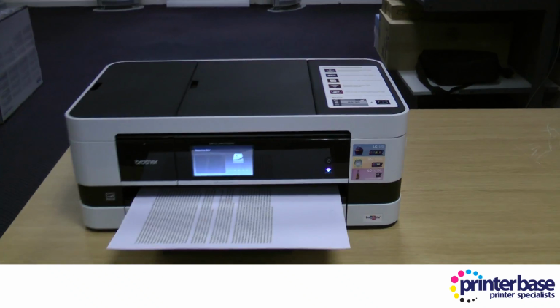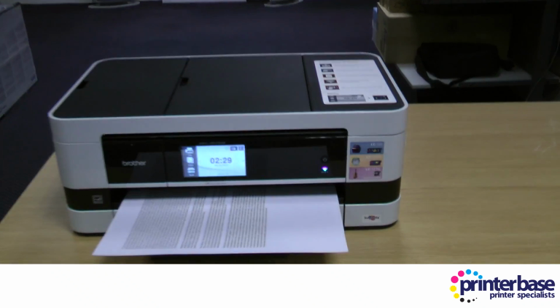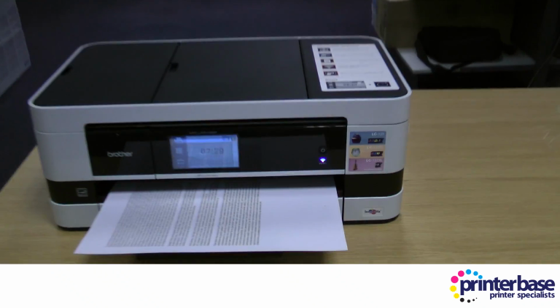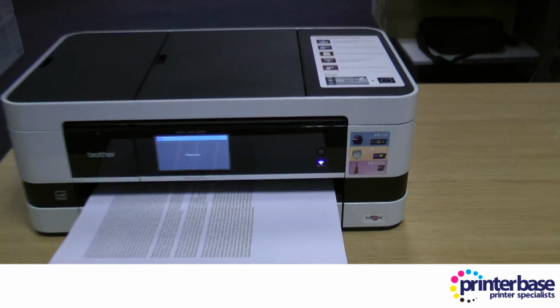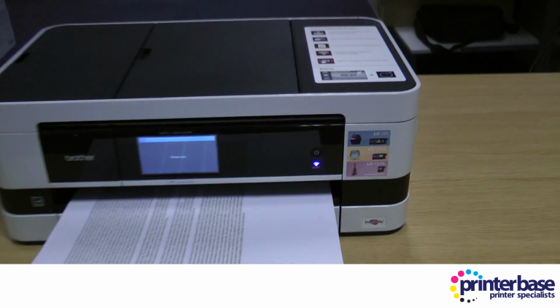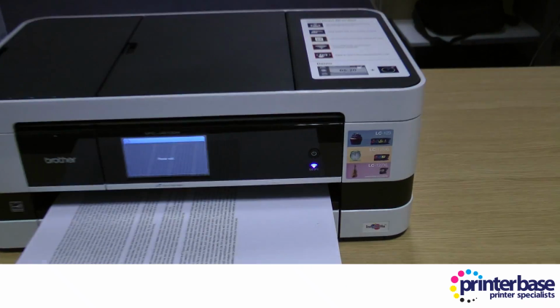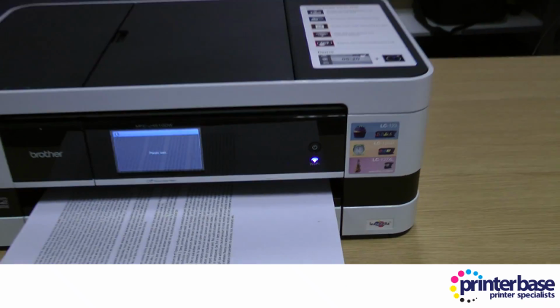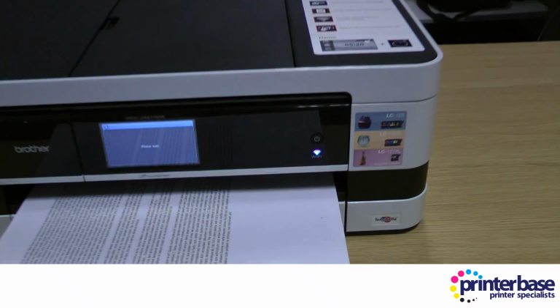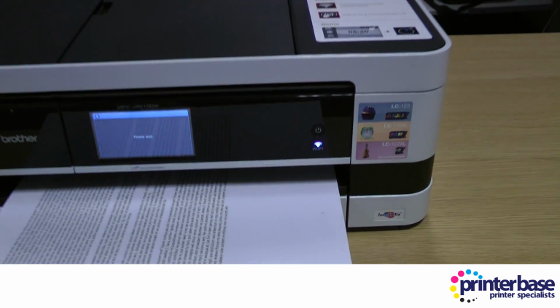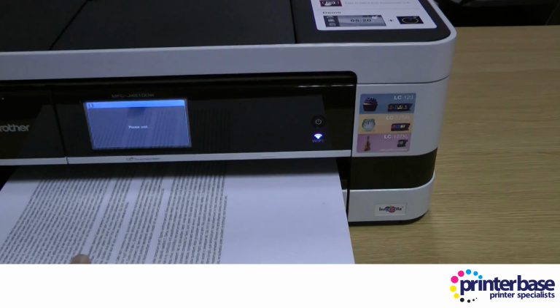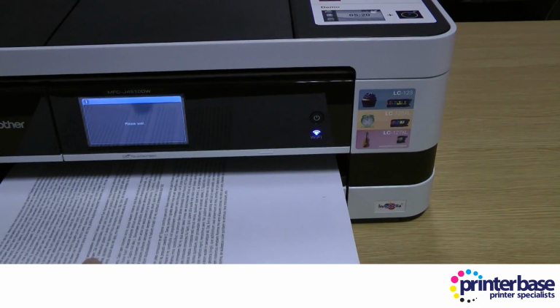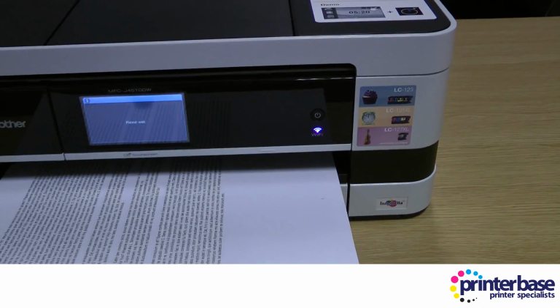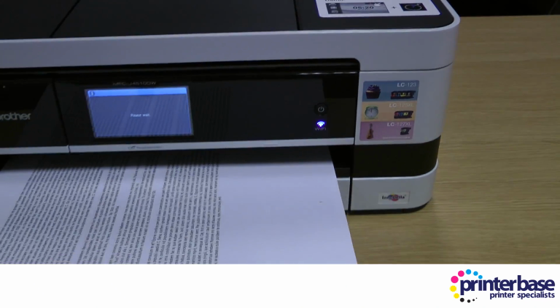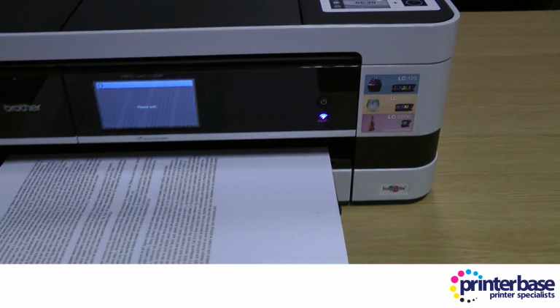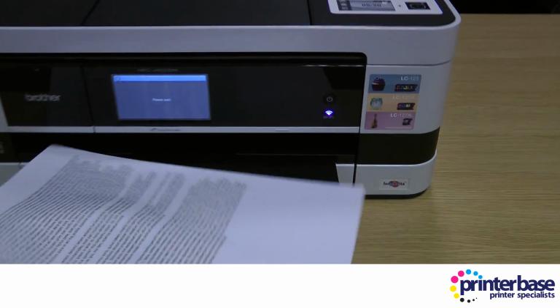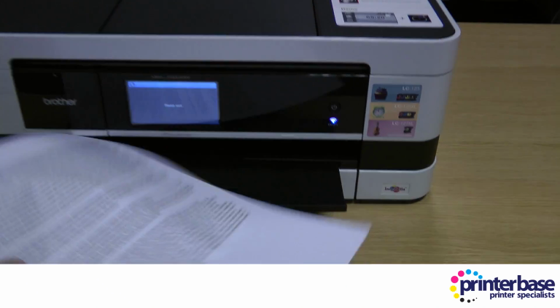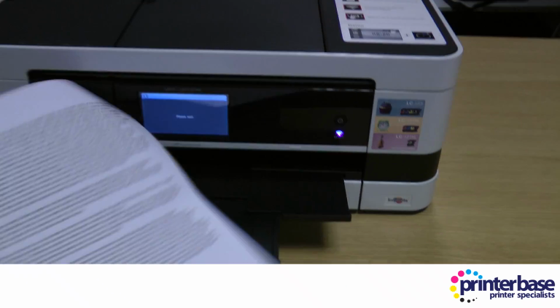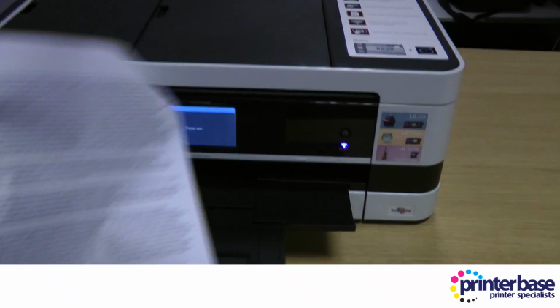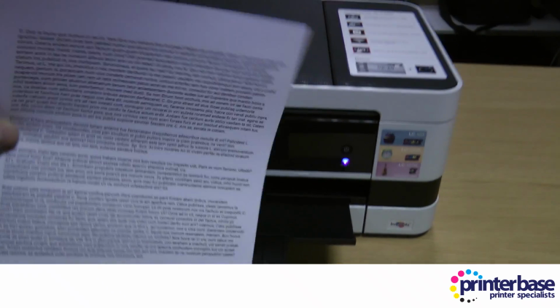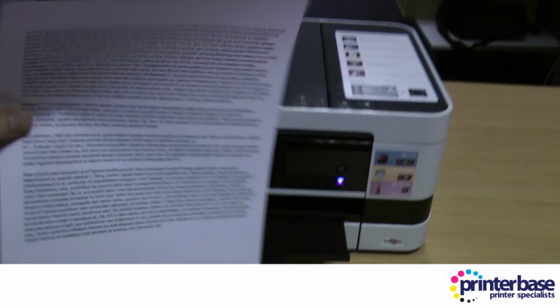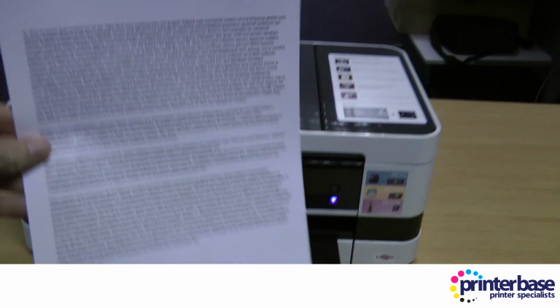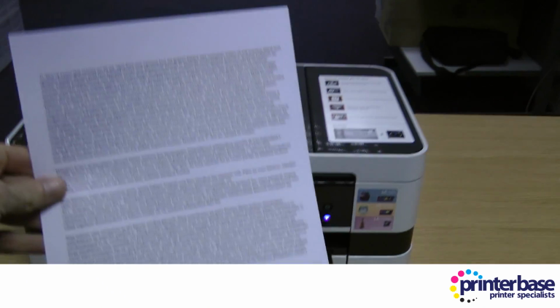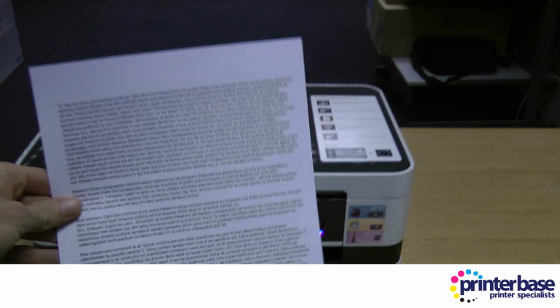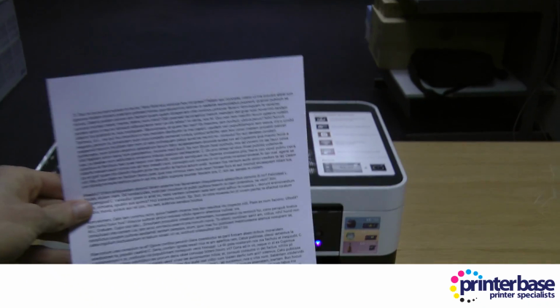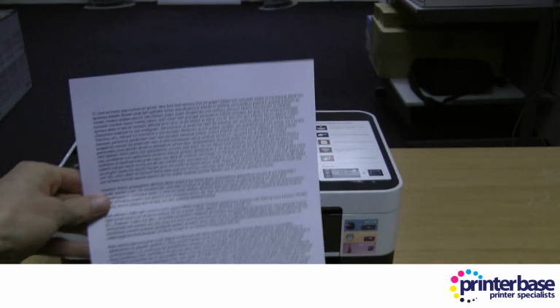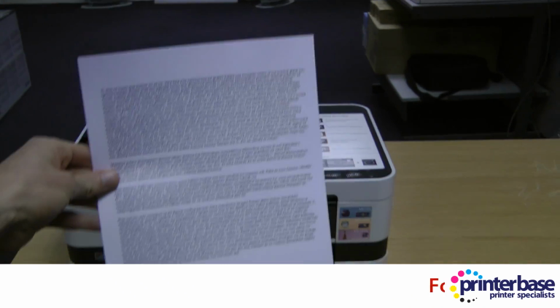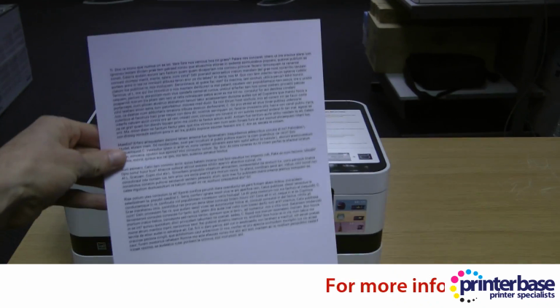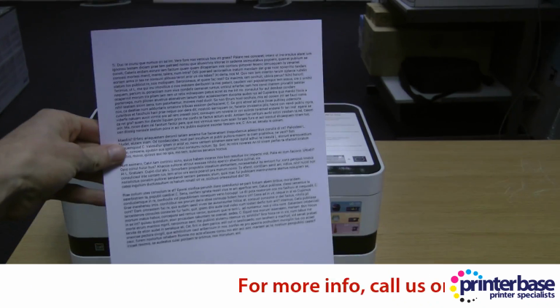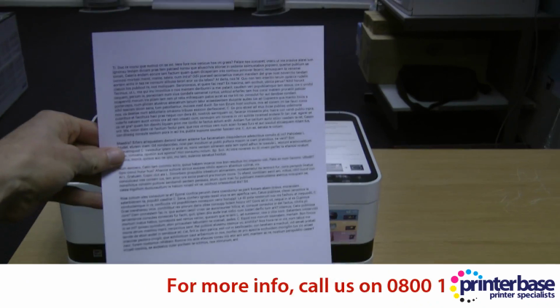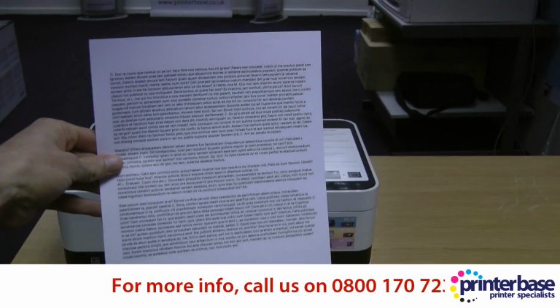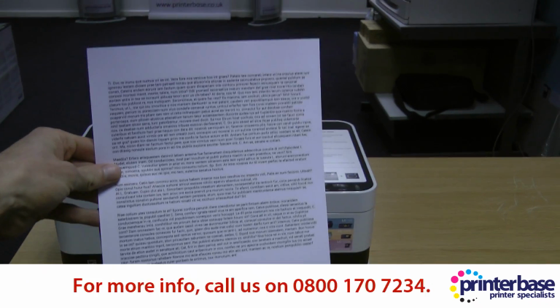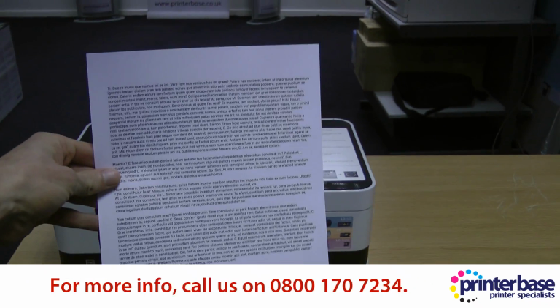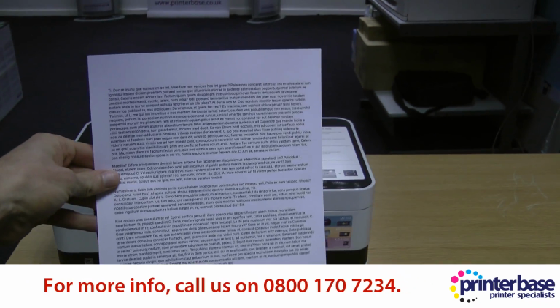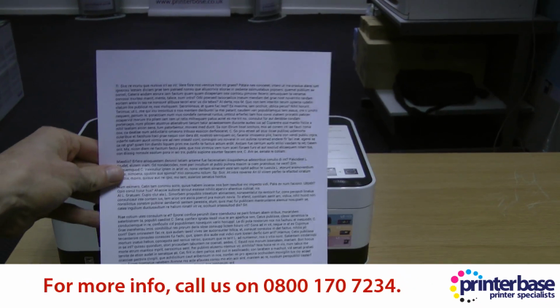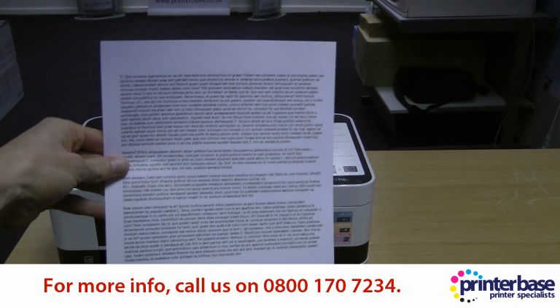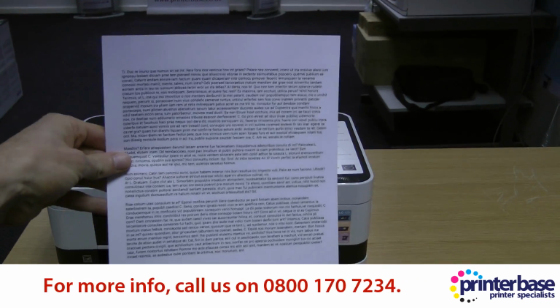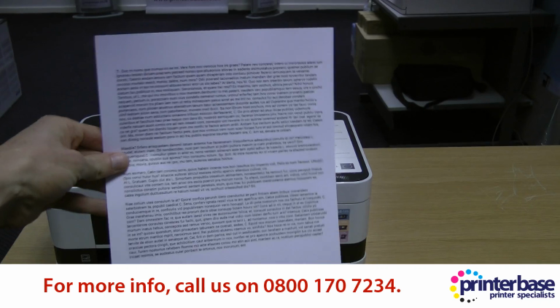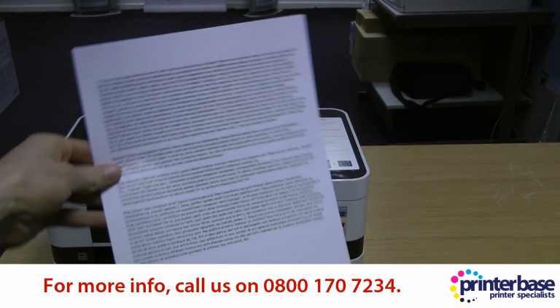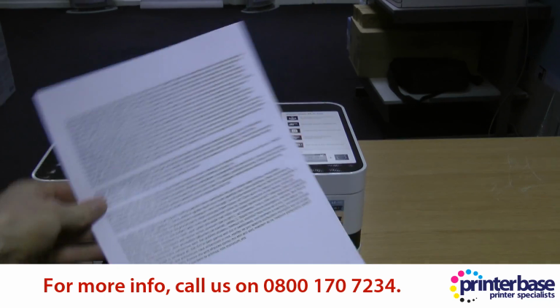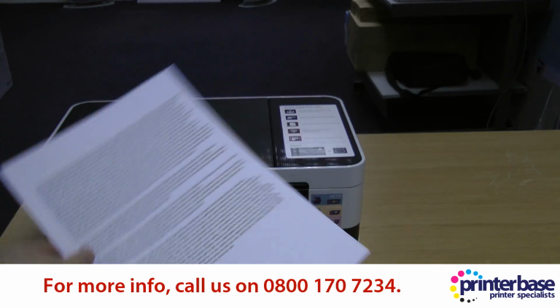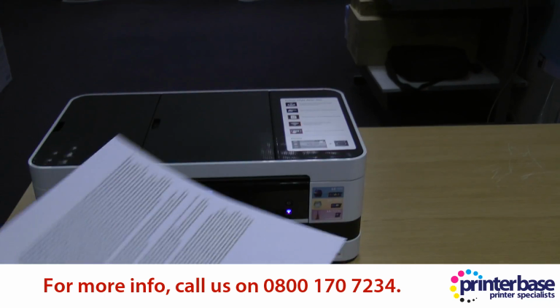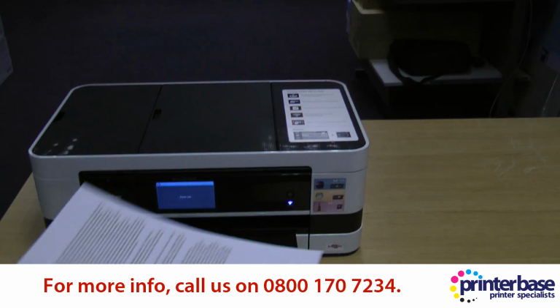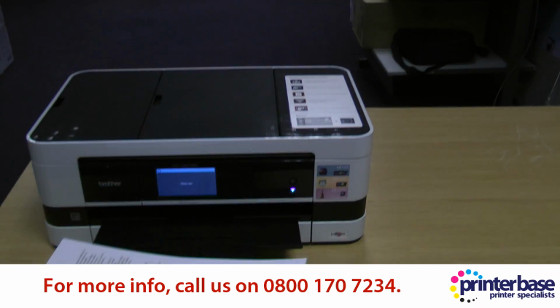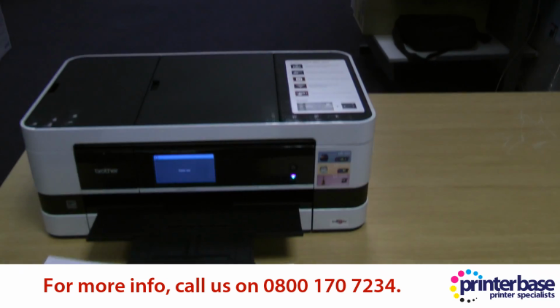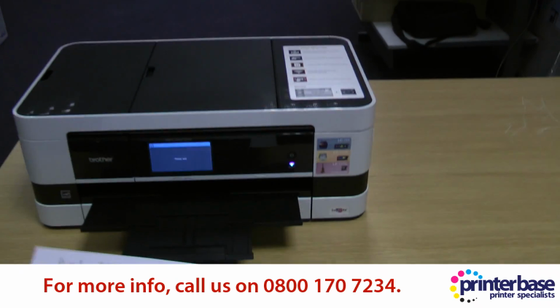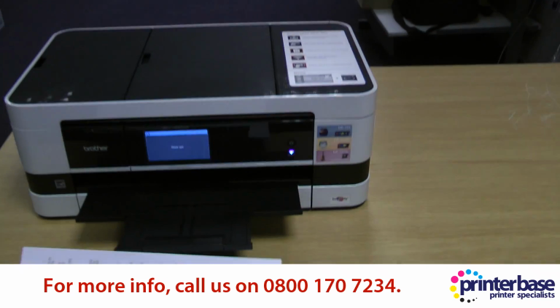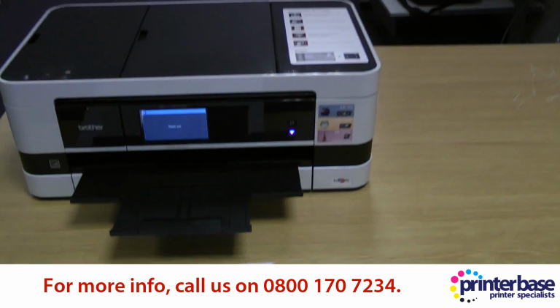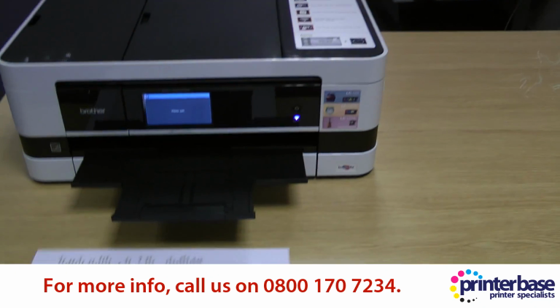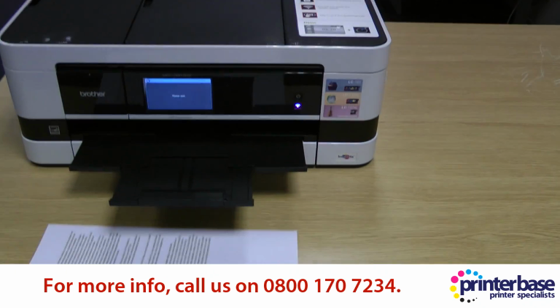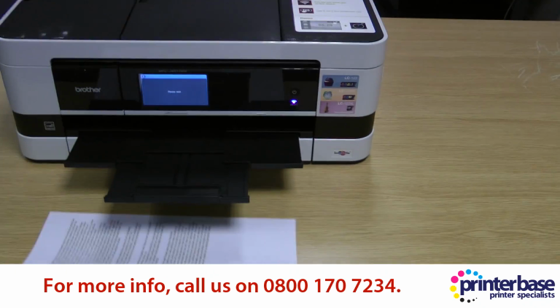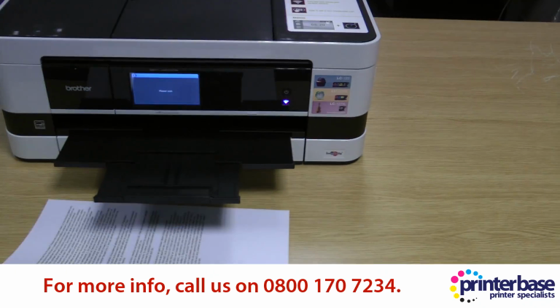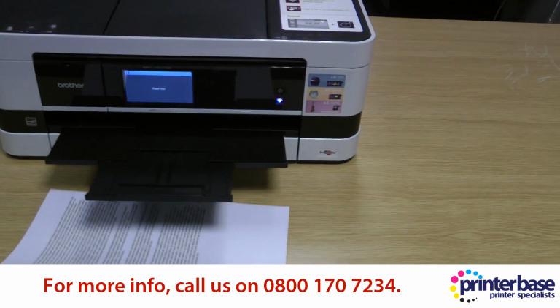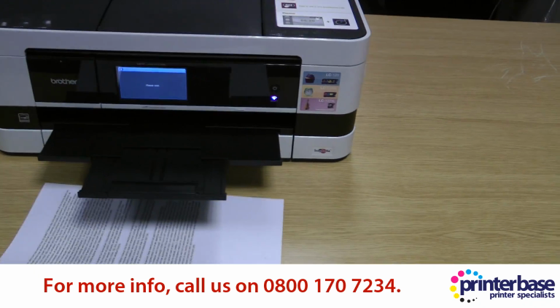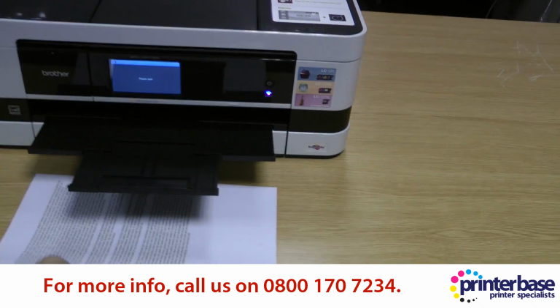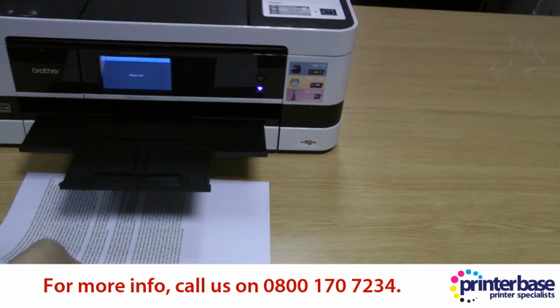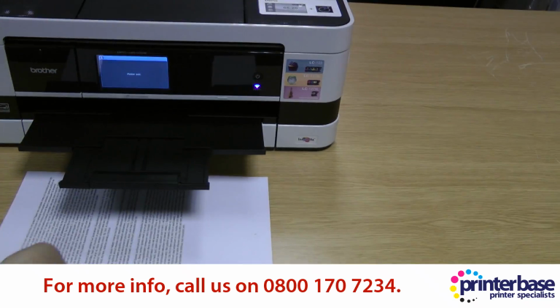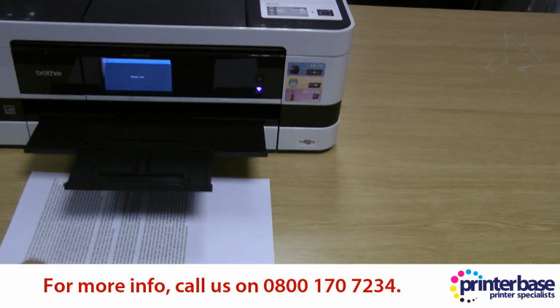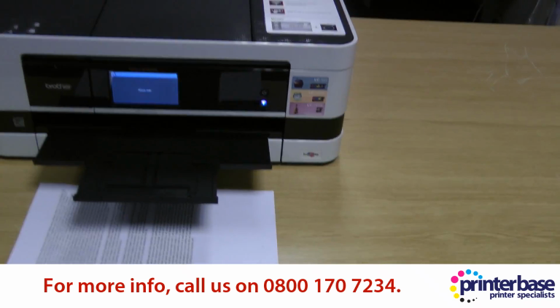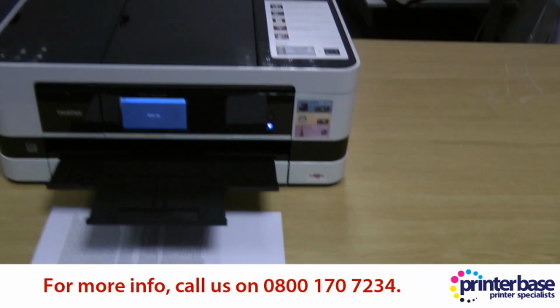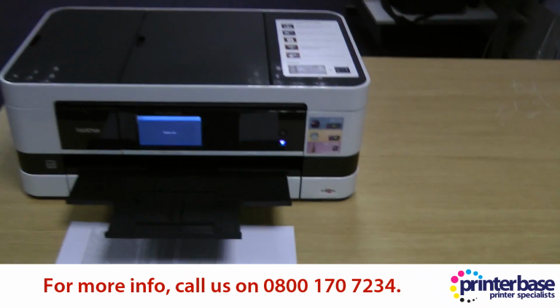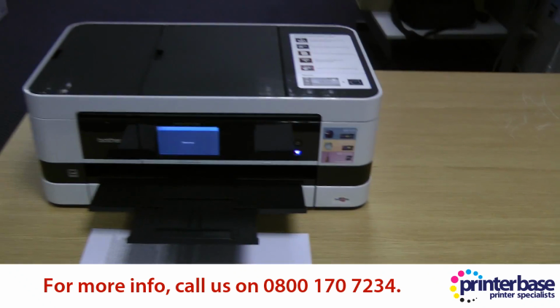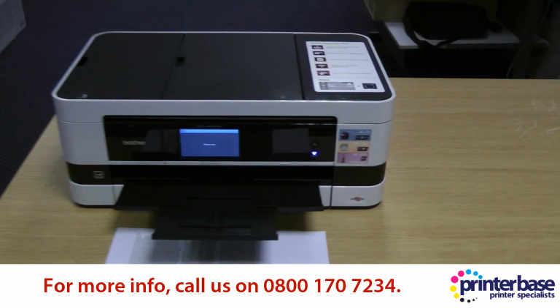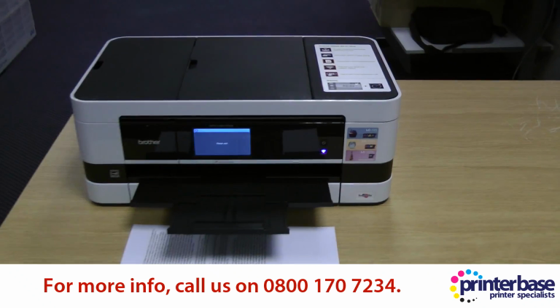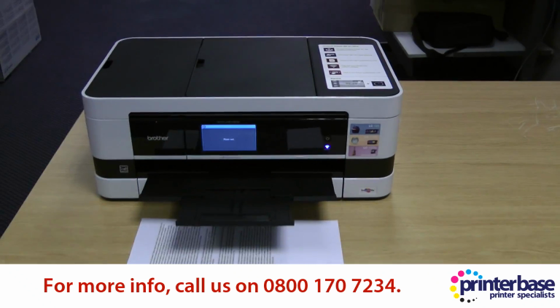If you've got any questions then please give us a call — our phone number is 0800 170 7234. Thanks for watching.